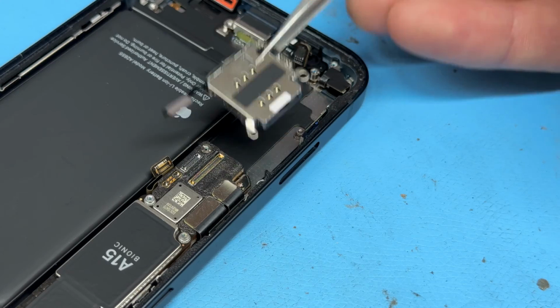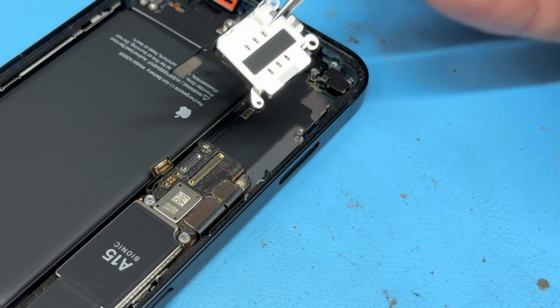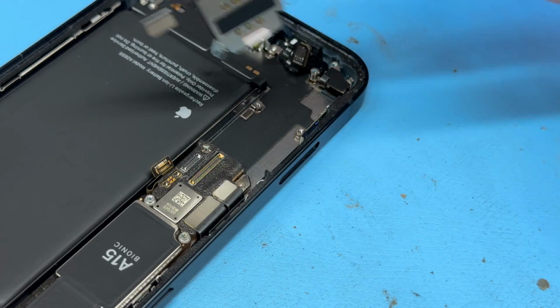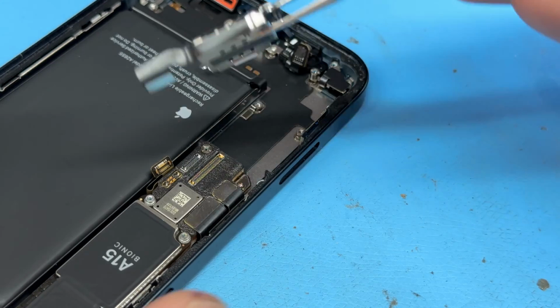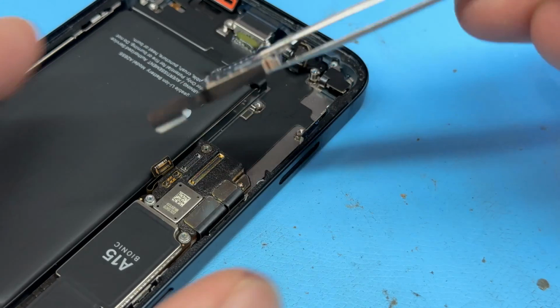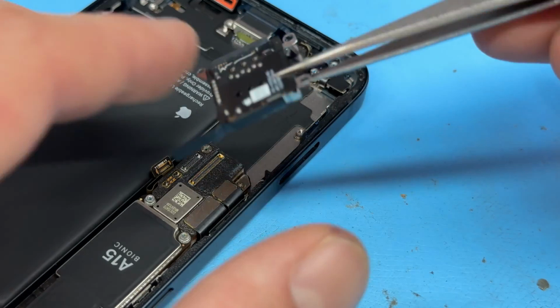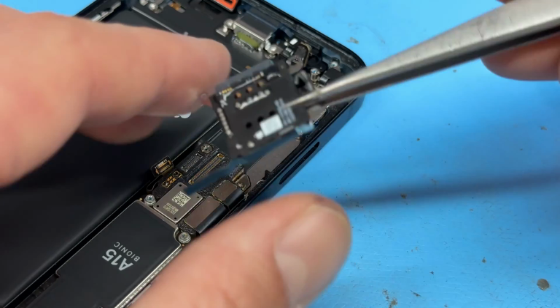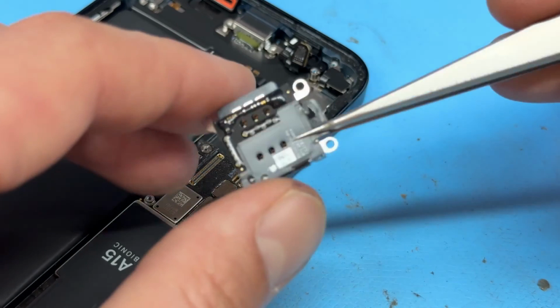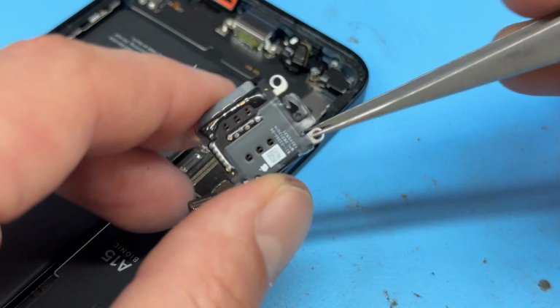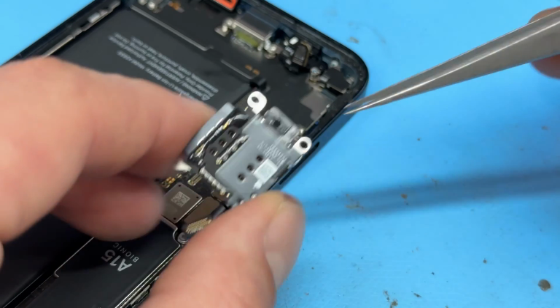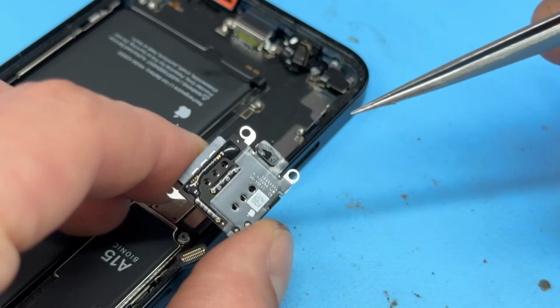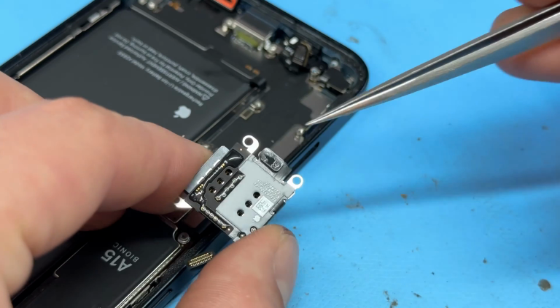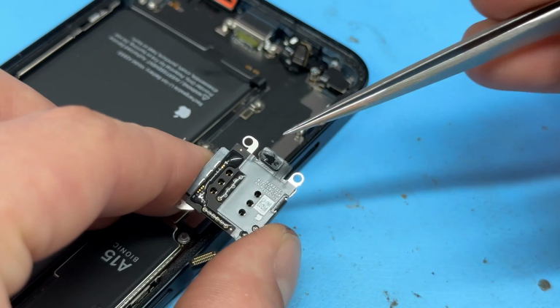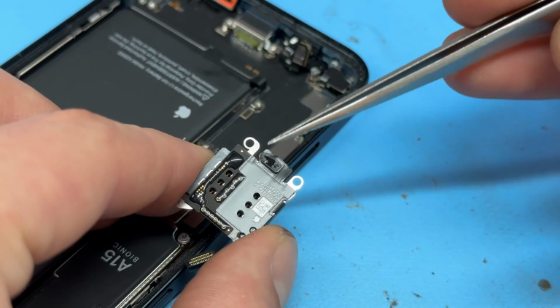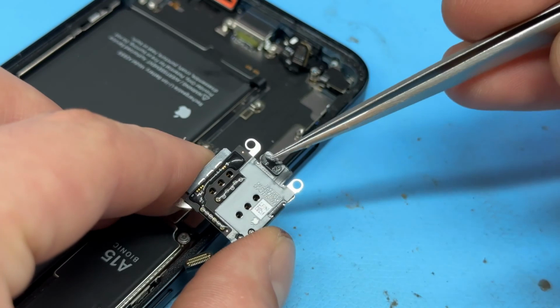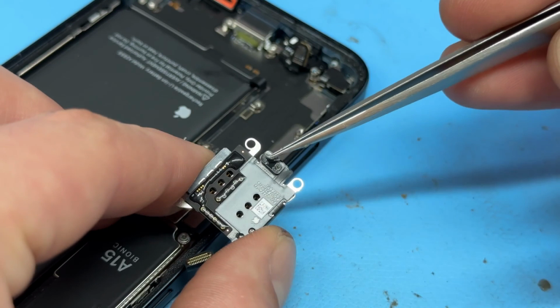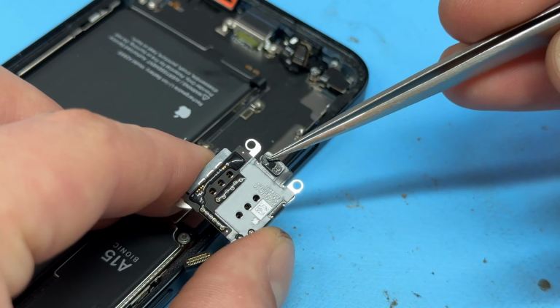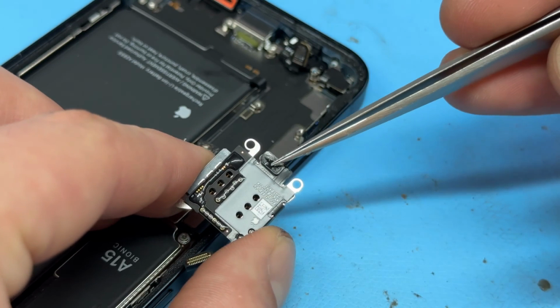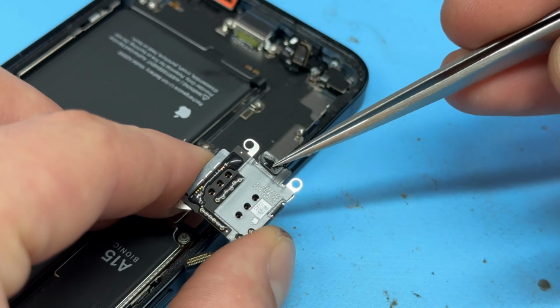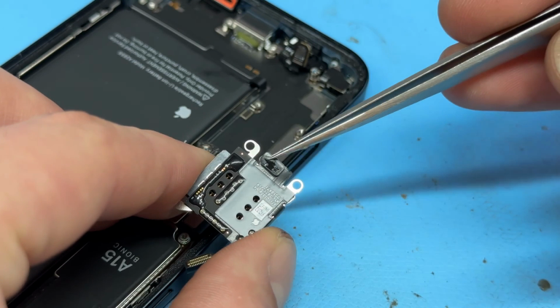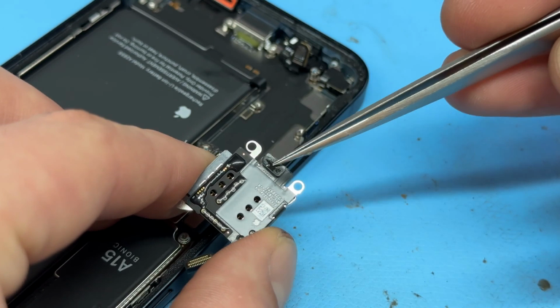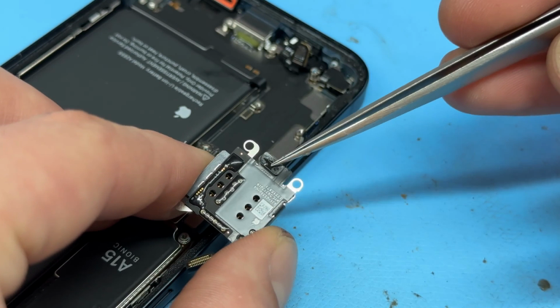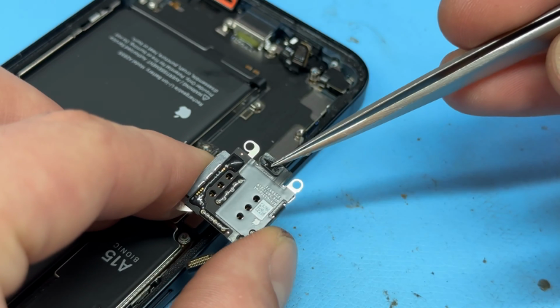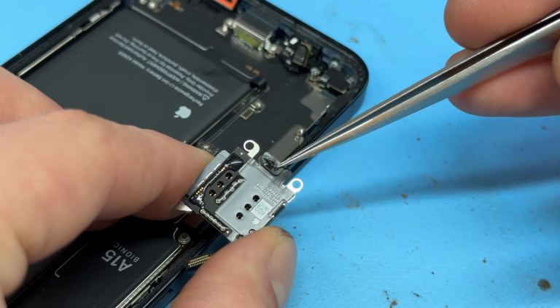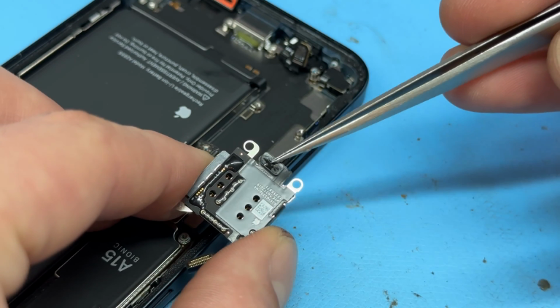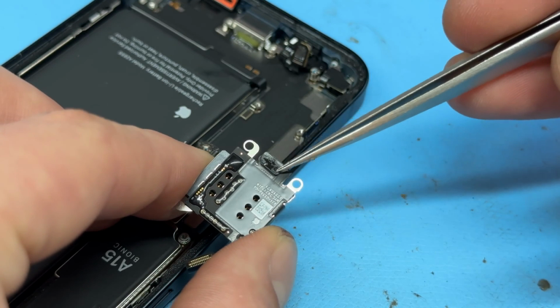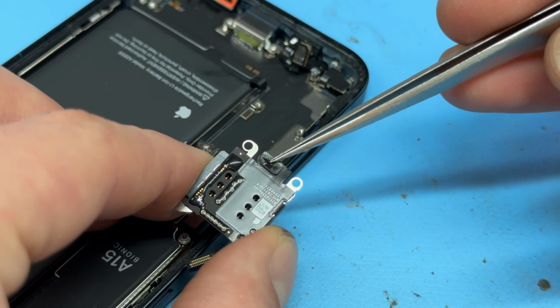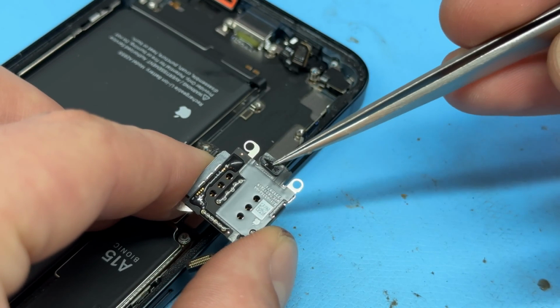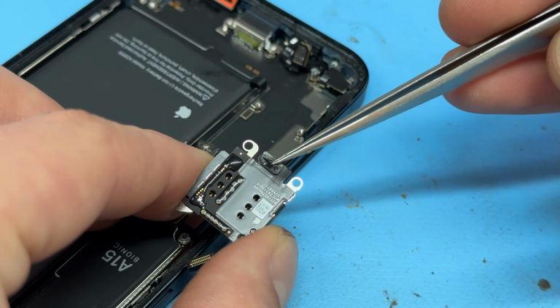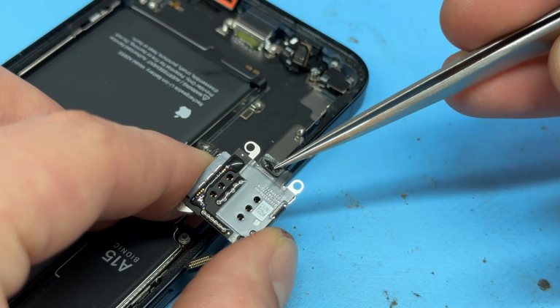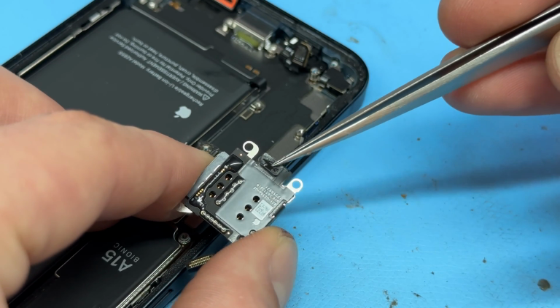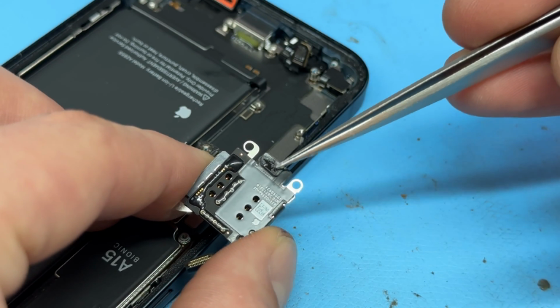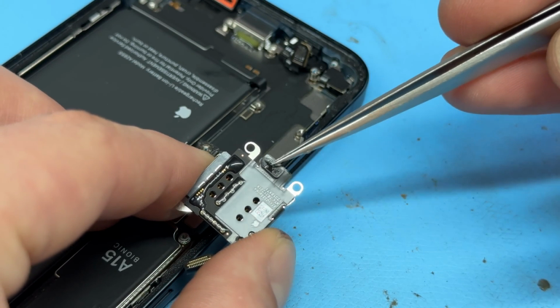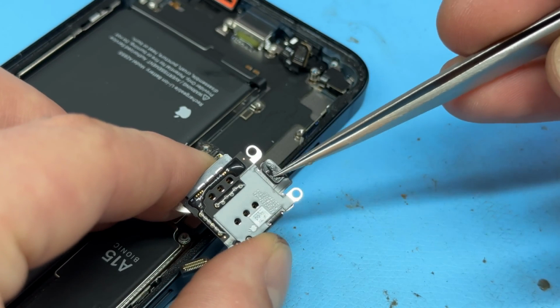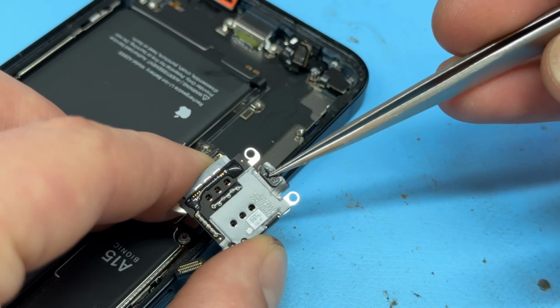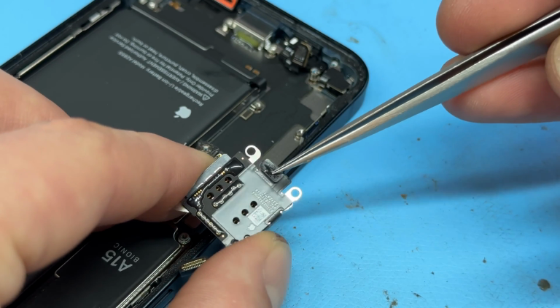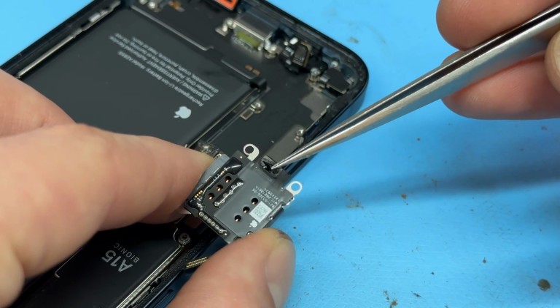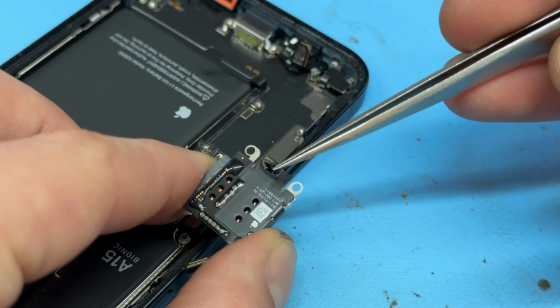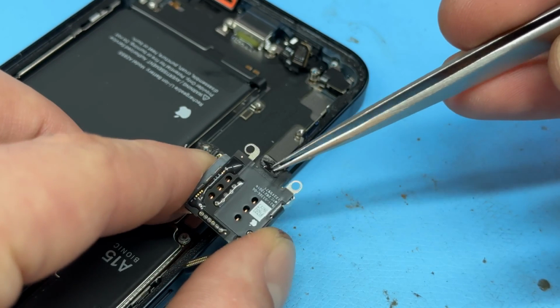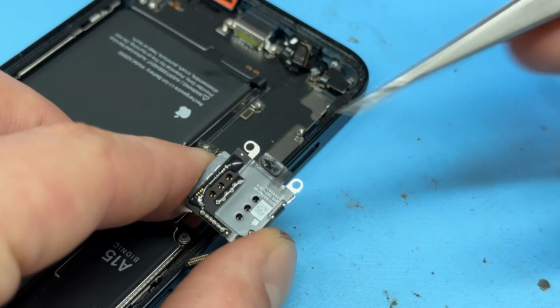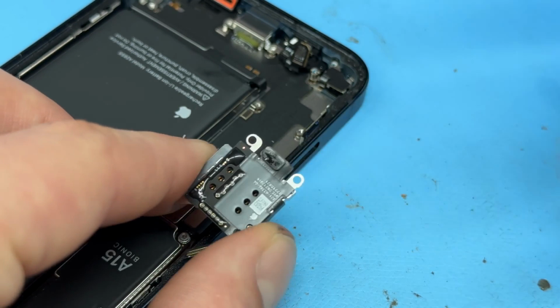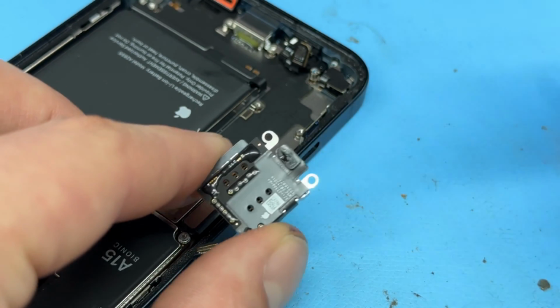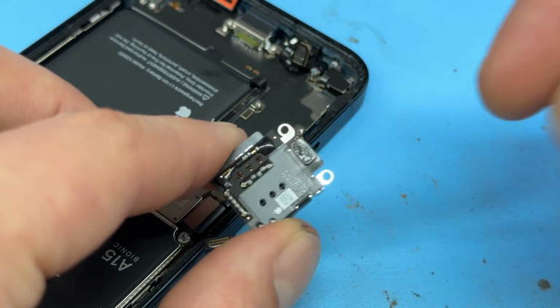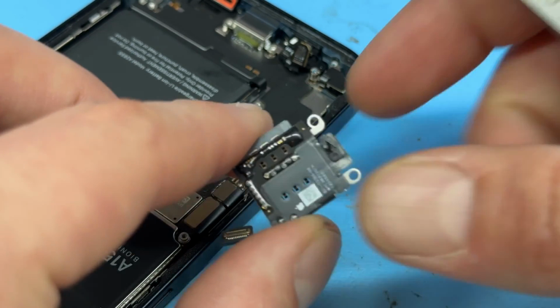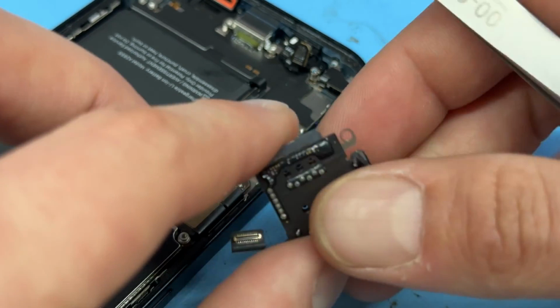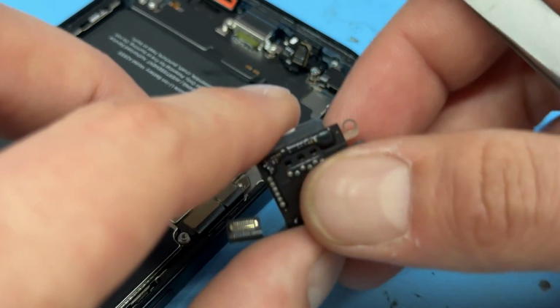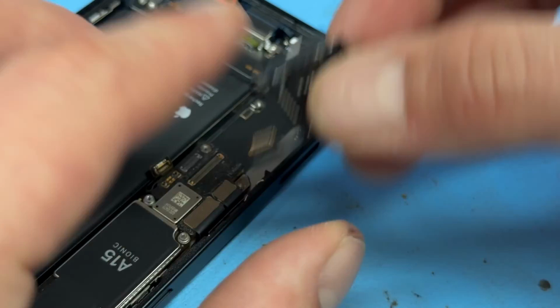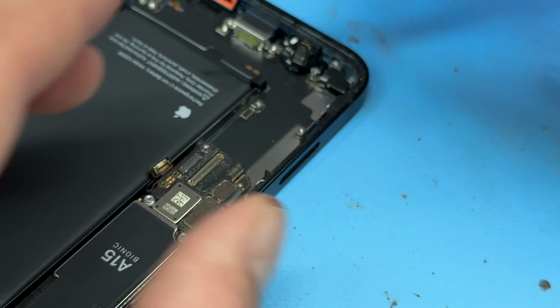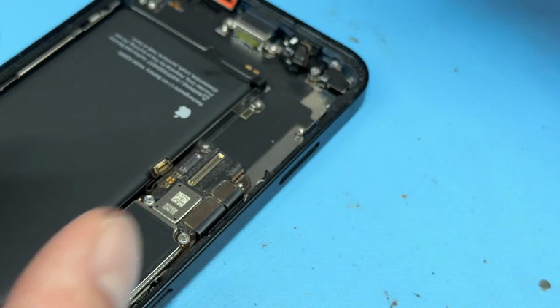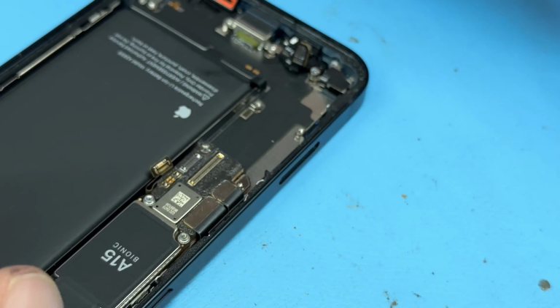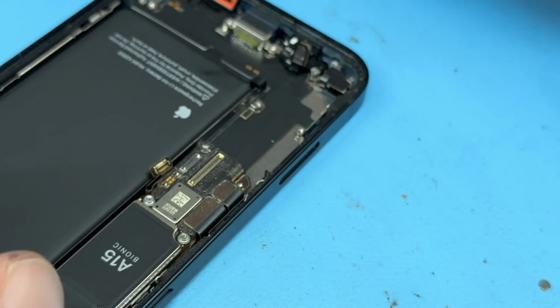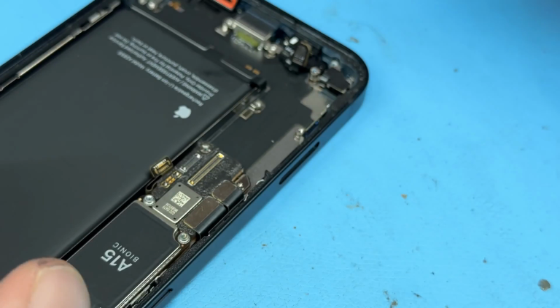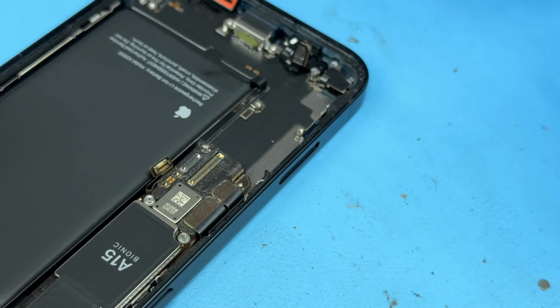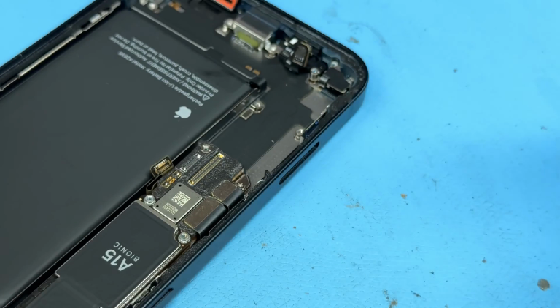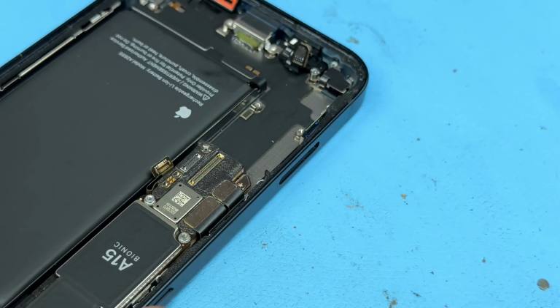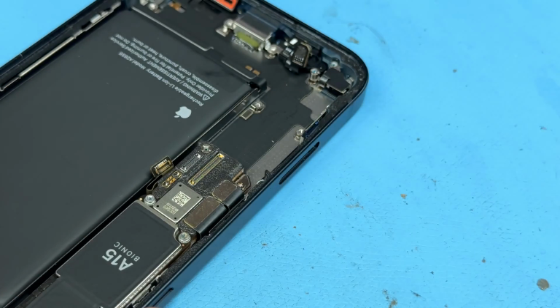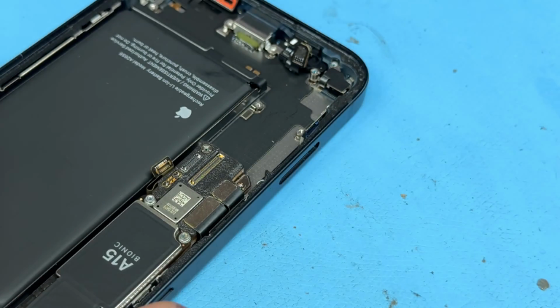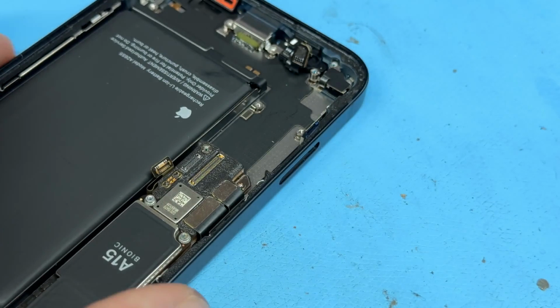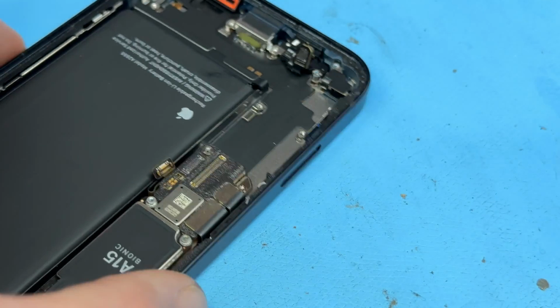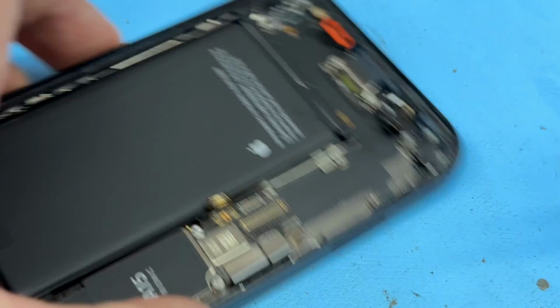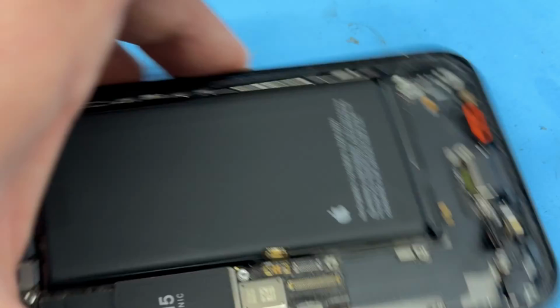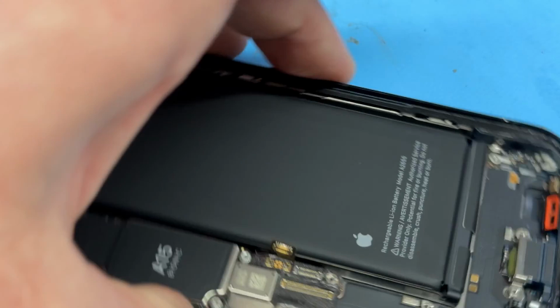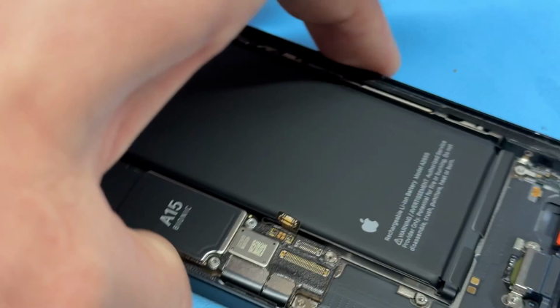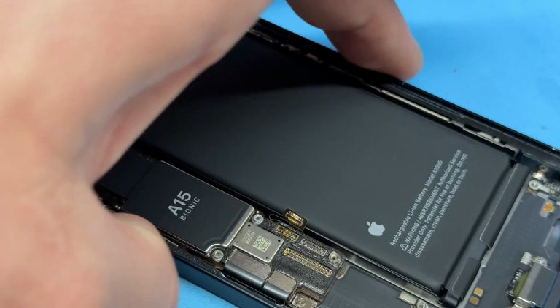If you find it stuck down, it's probably only stuck down by this cable here. Just be careful not to break it, otherwise you'll be replacing the SIM tray as well.